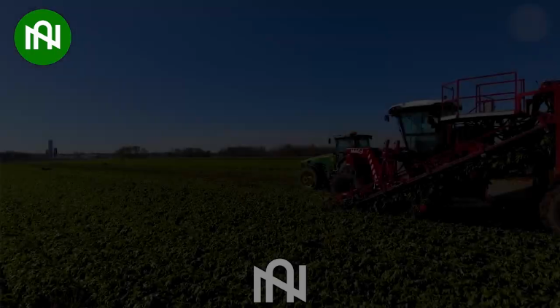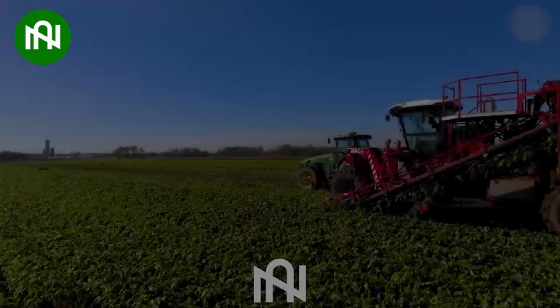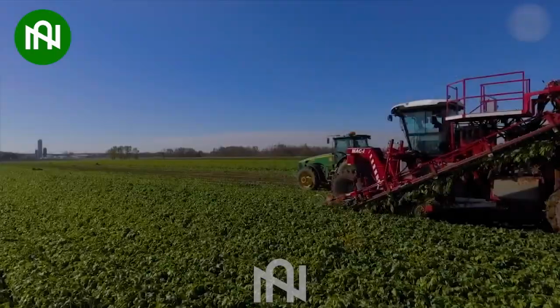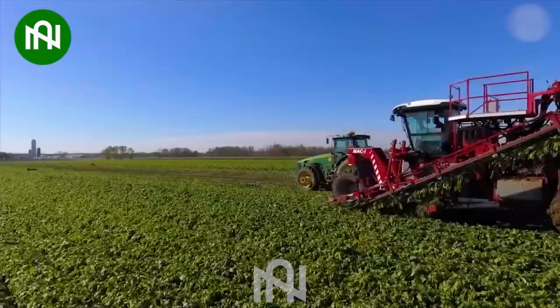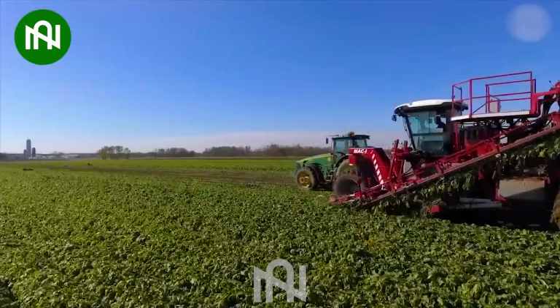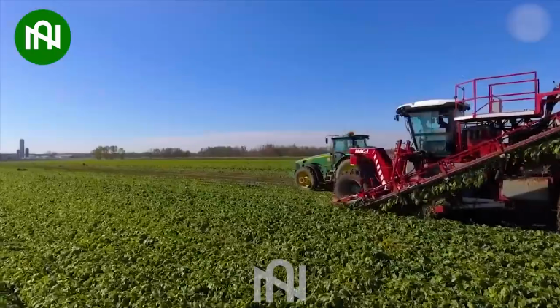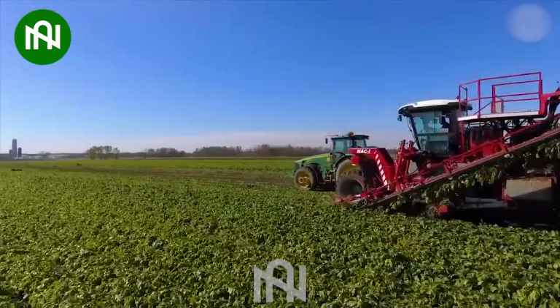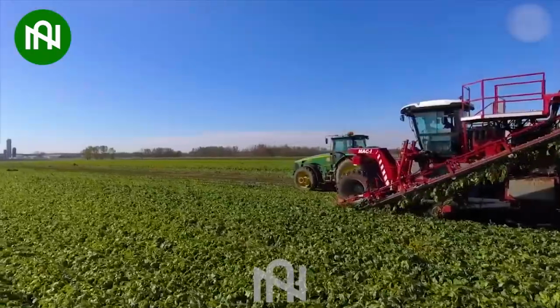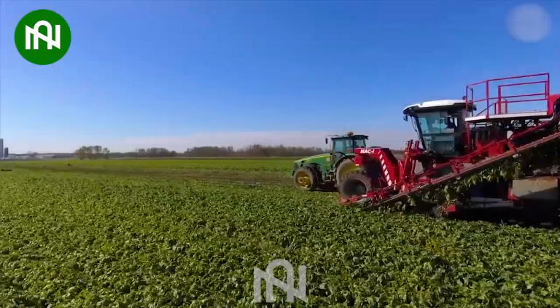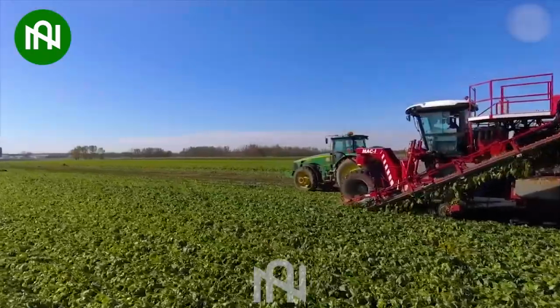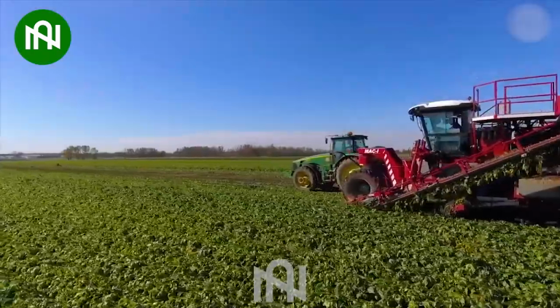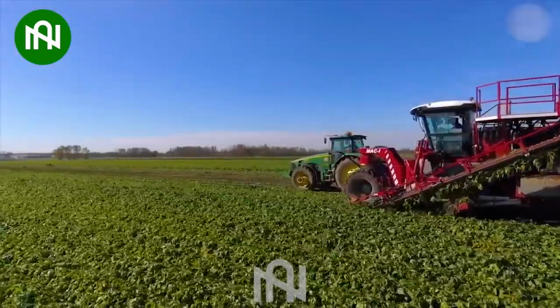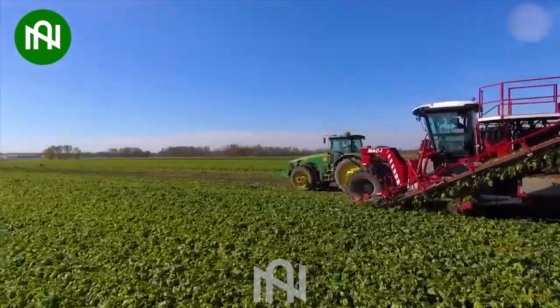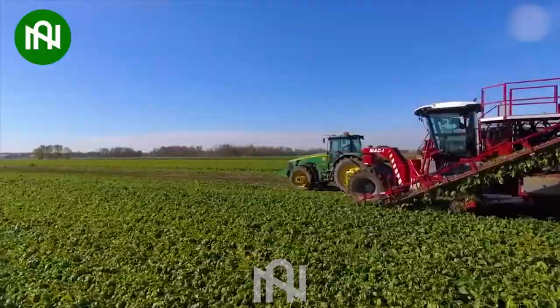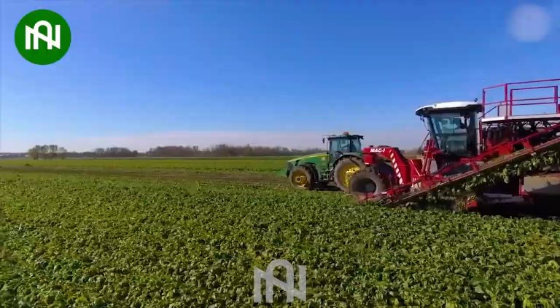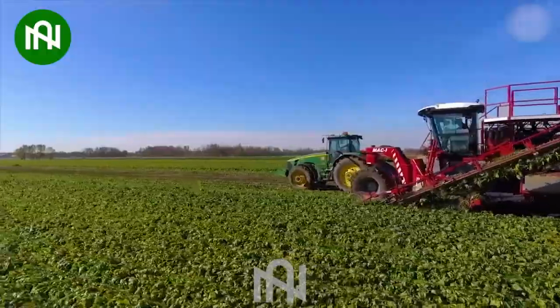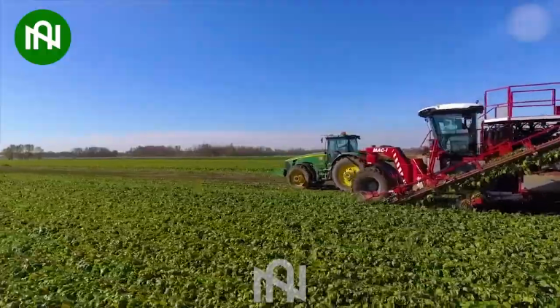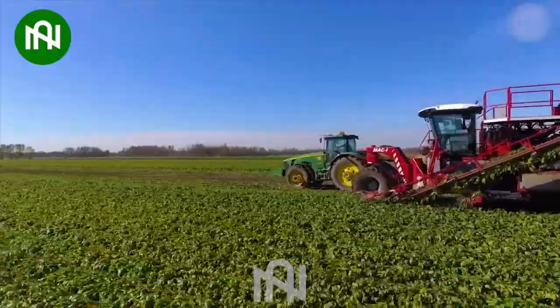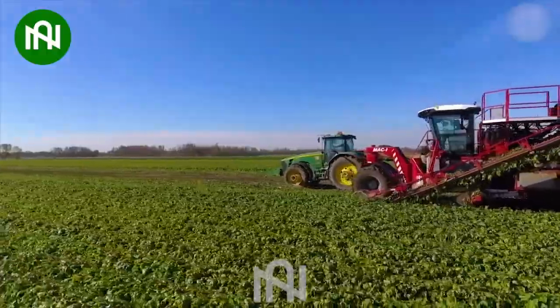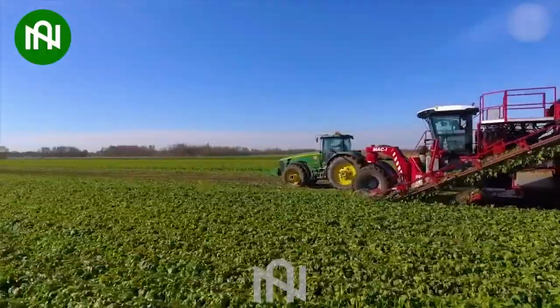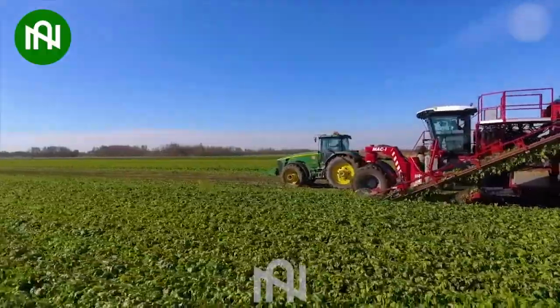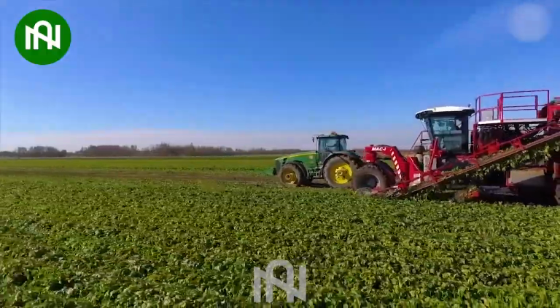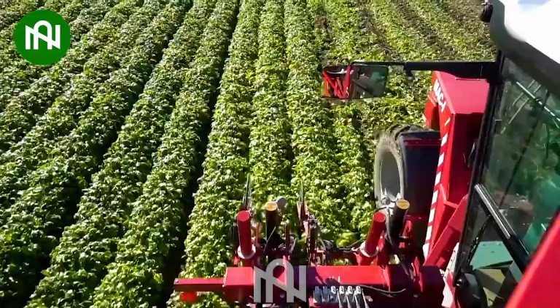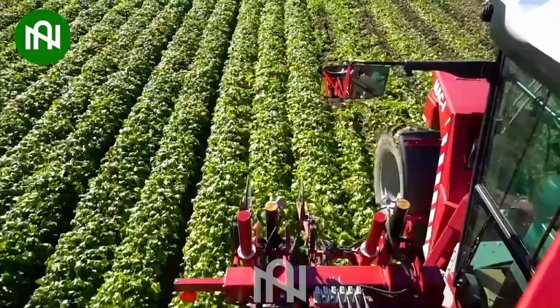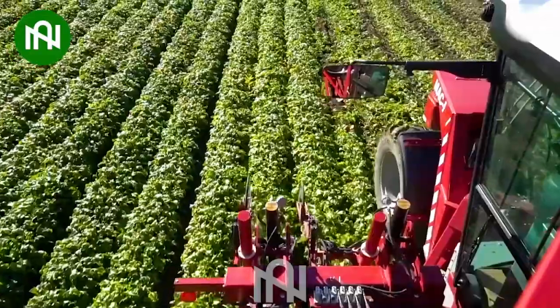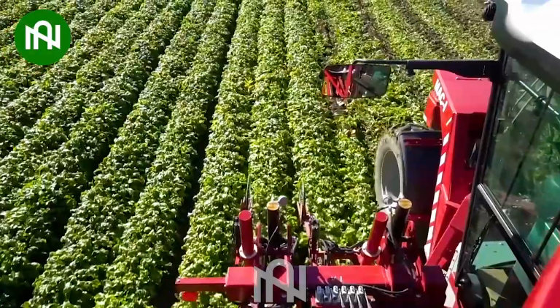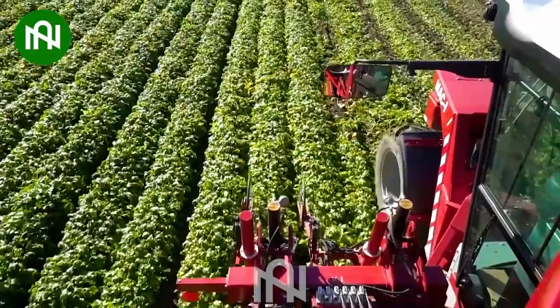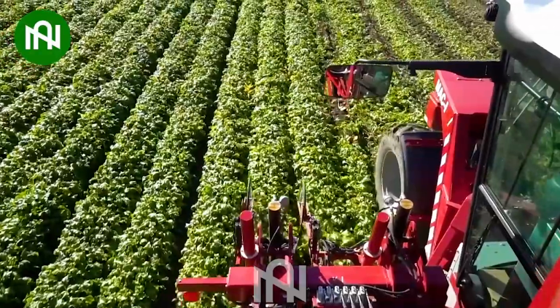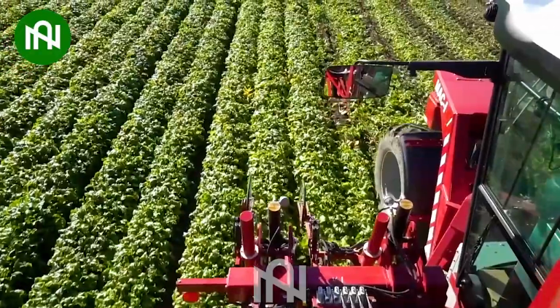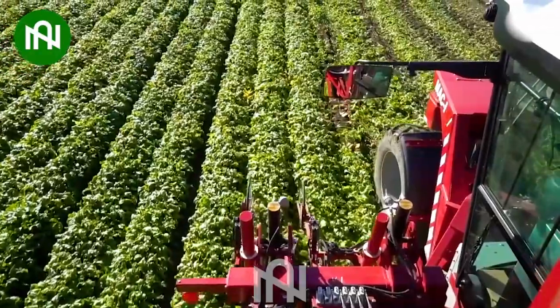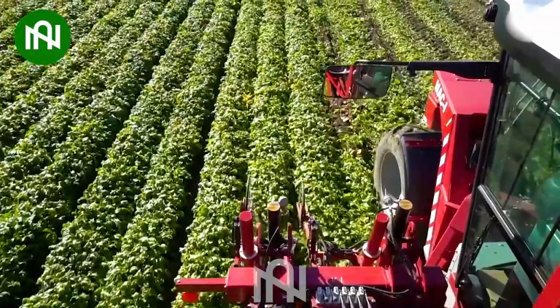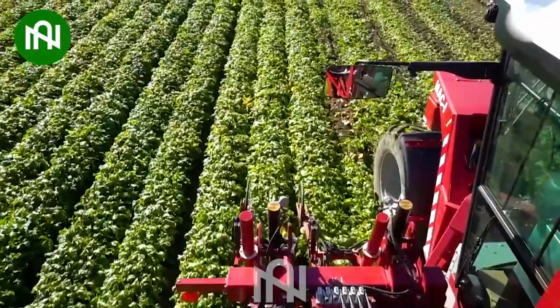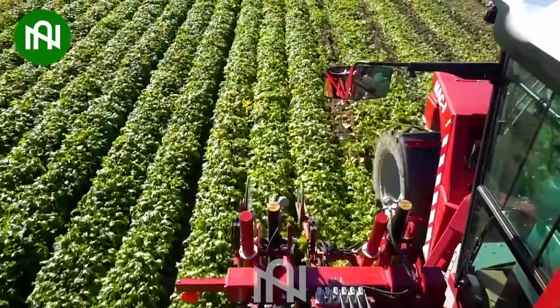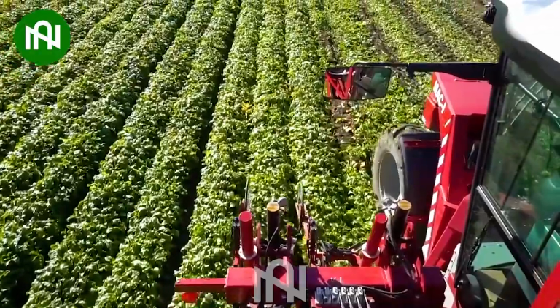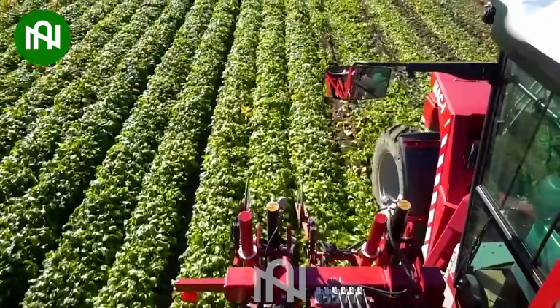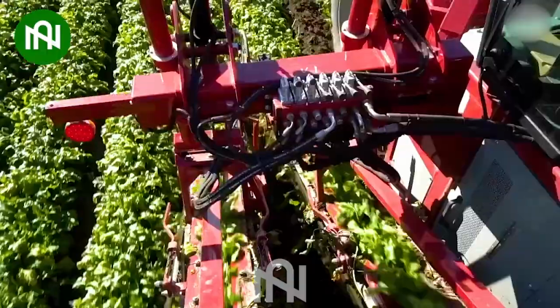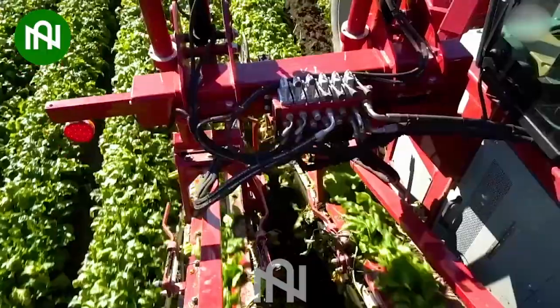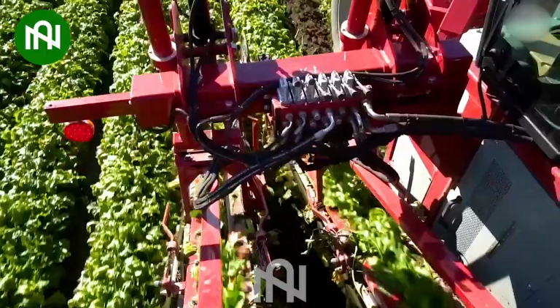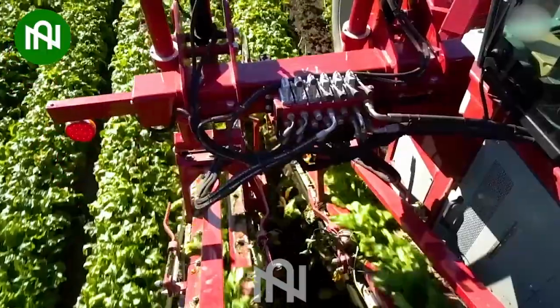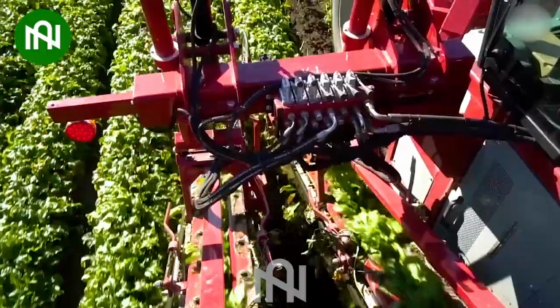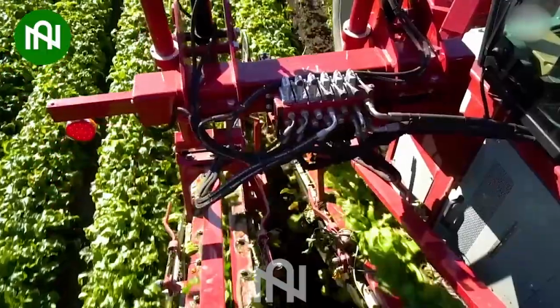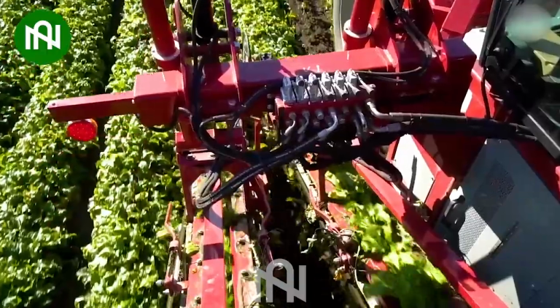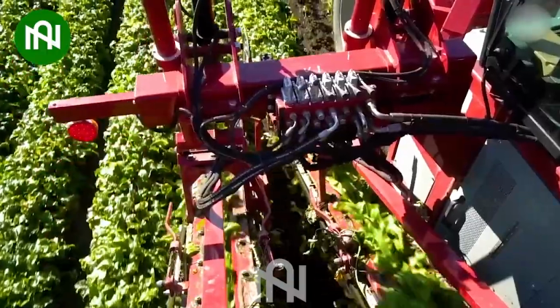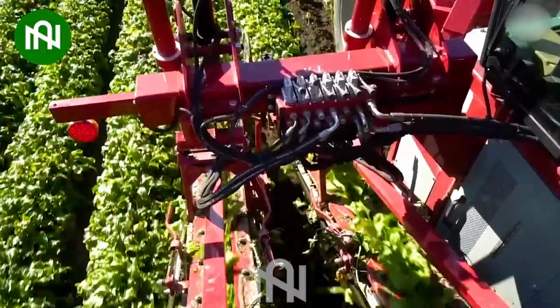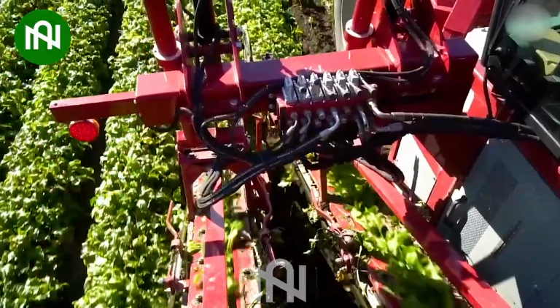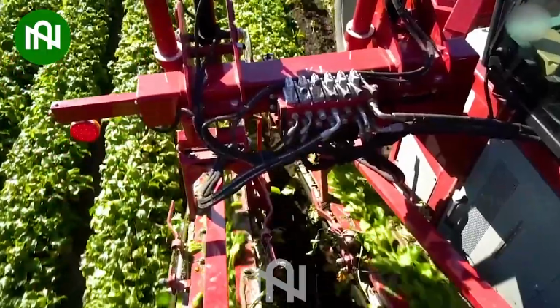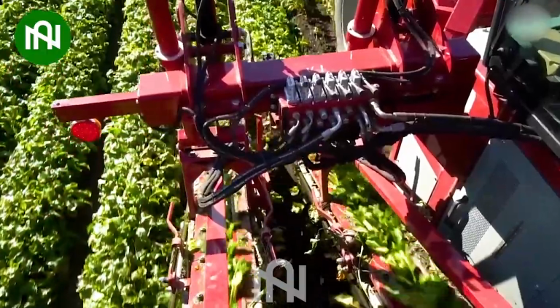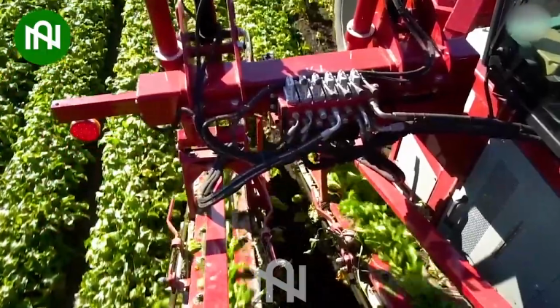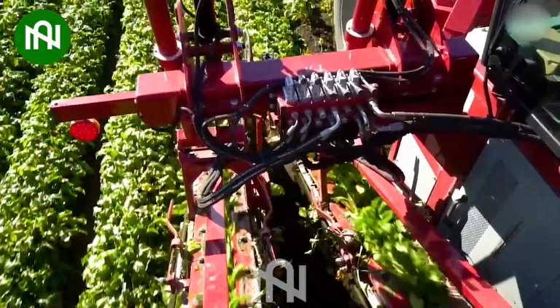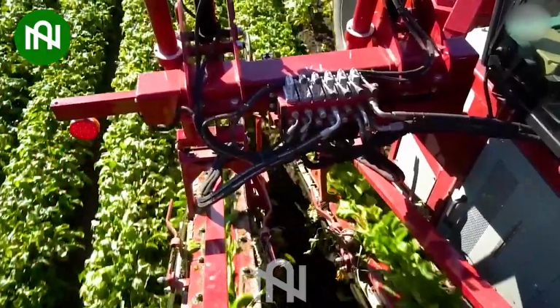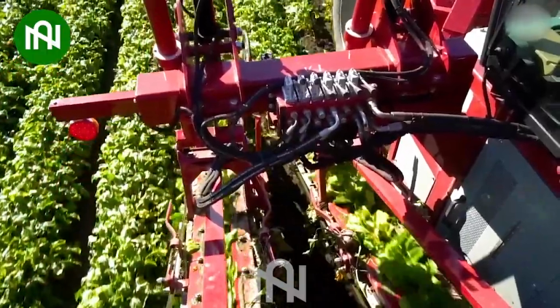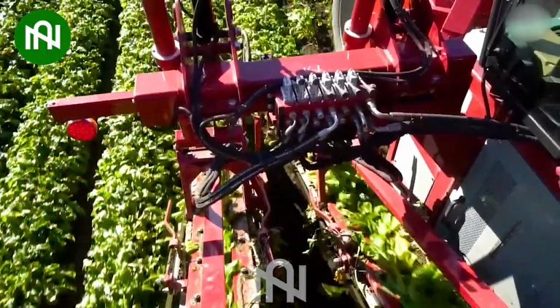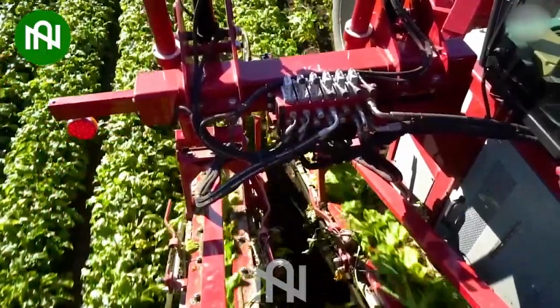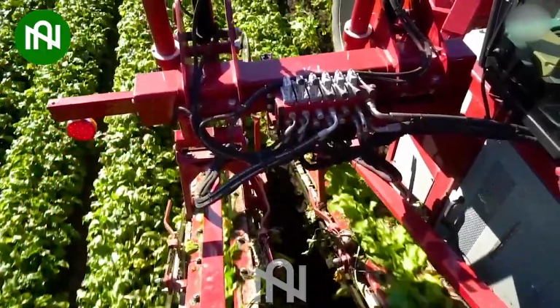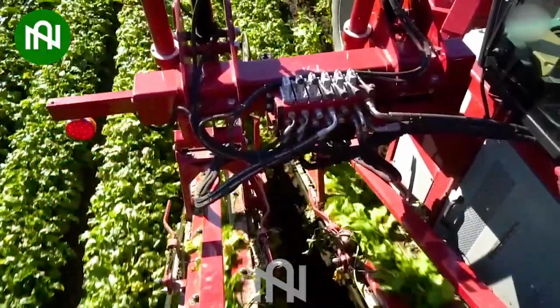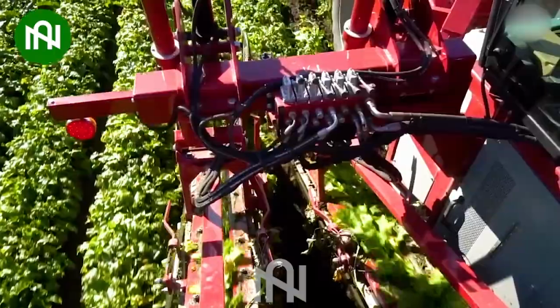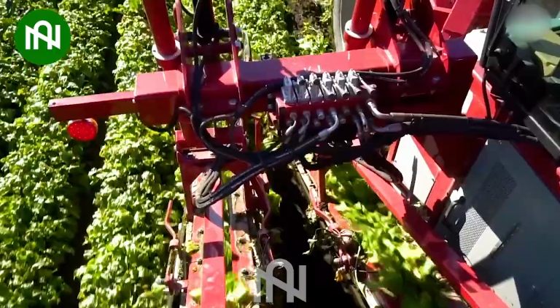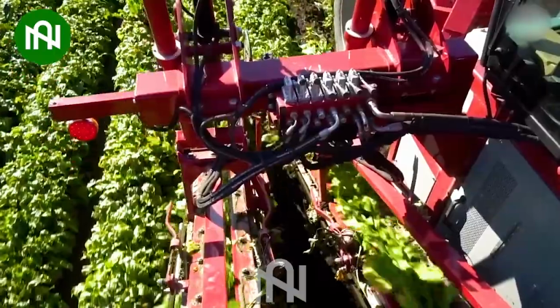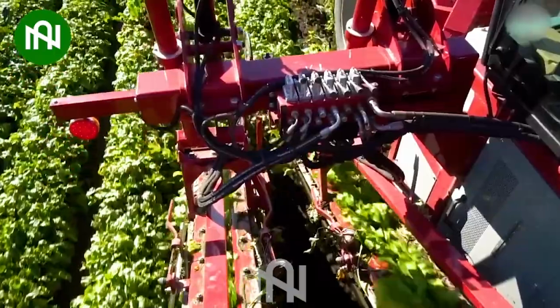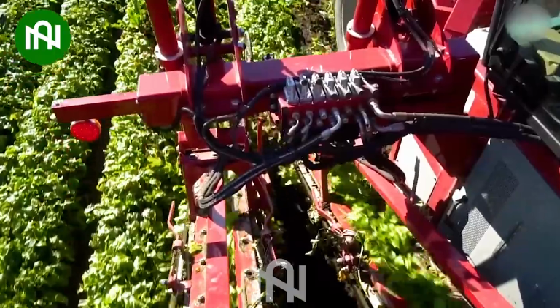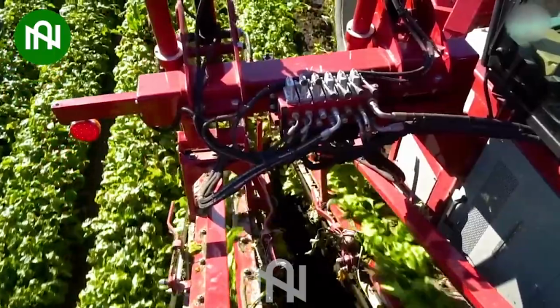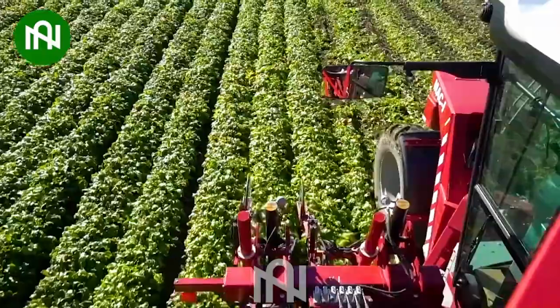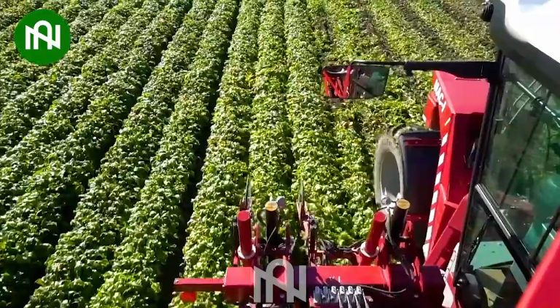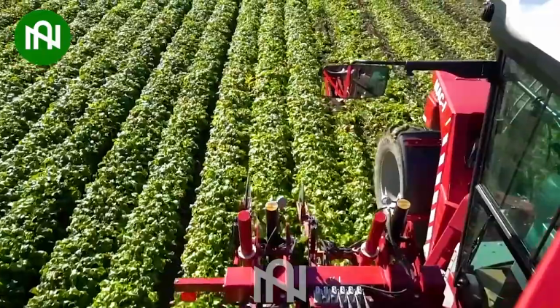Thanks to modern agricultural technology, the beet harvester is helping us harvest and source food efficiently, saving time.